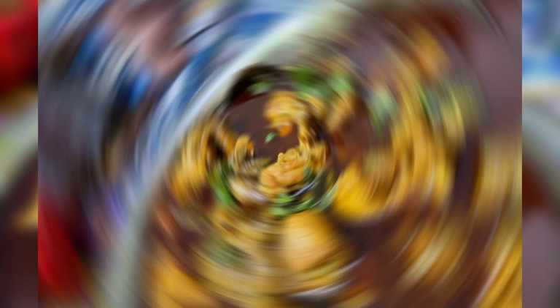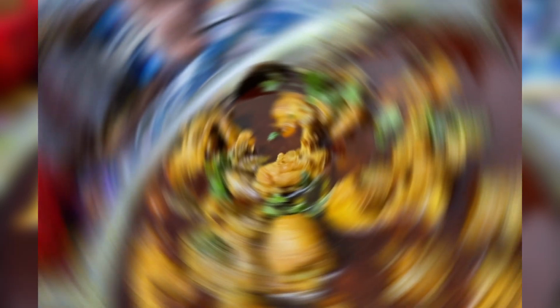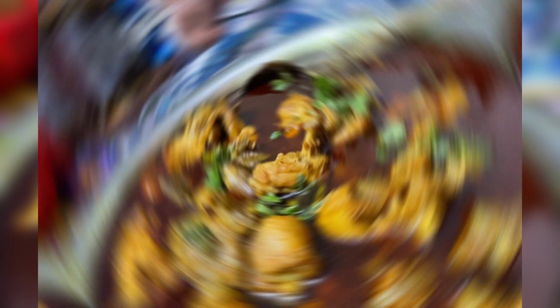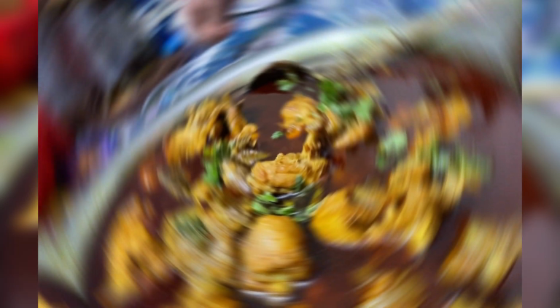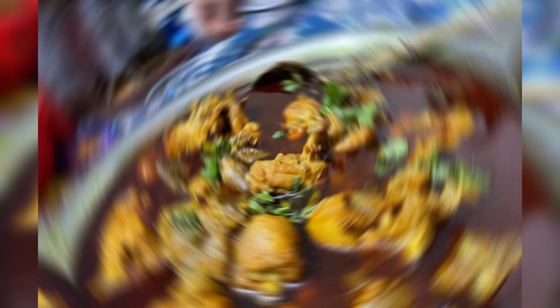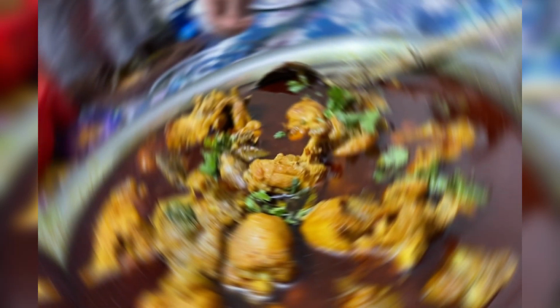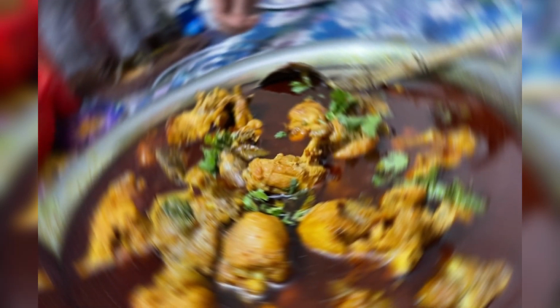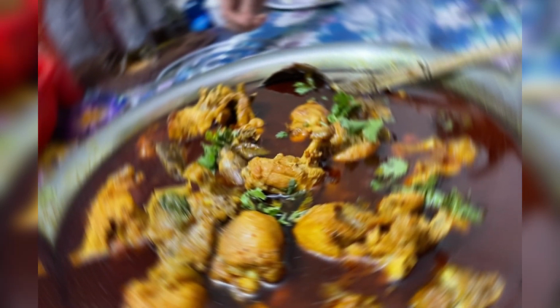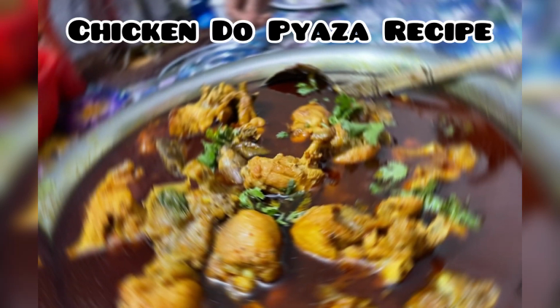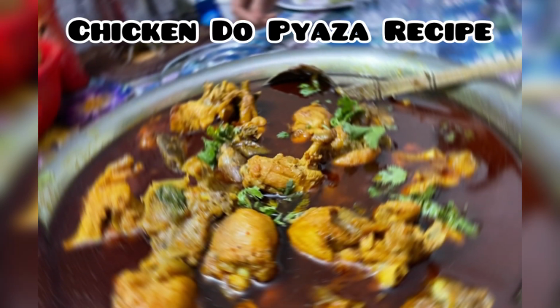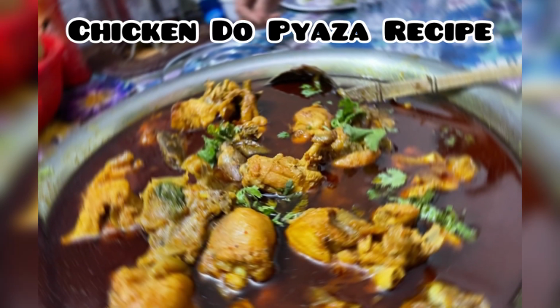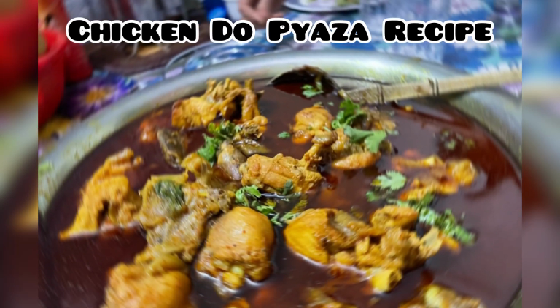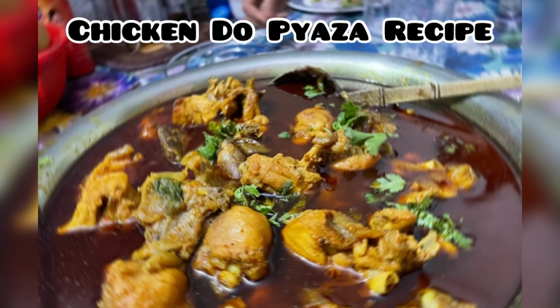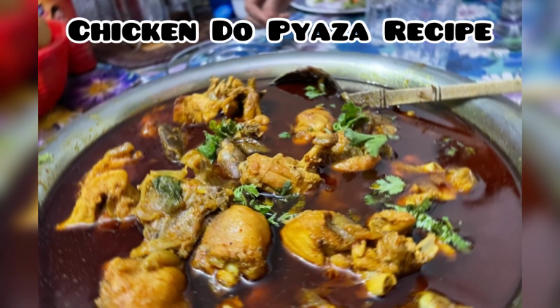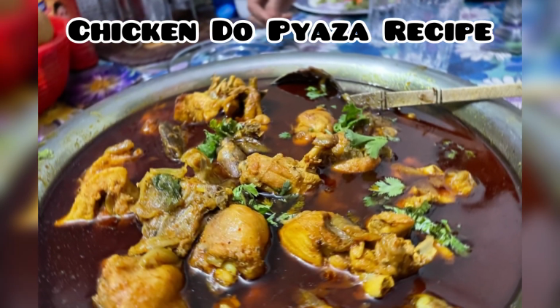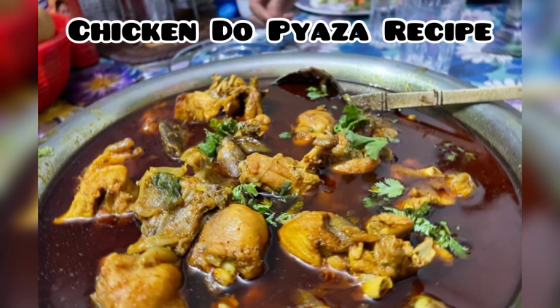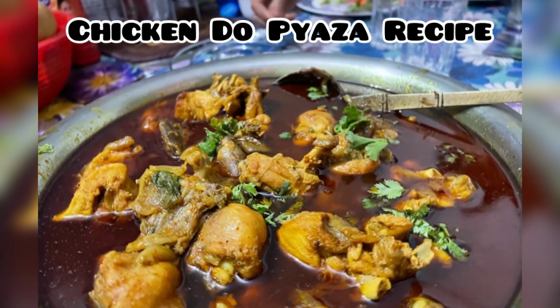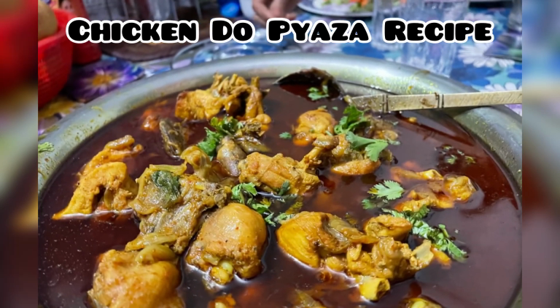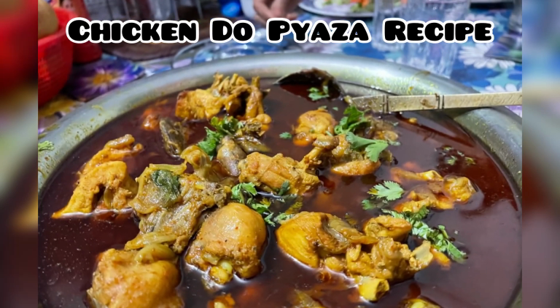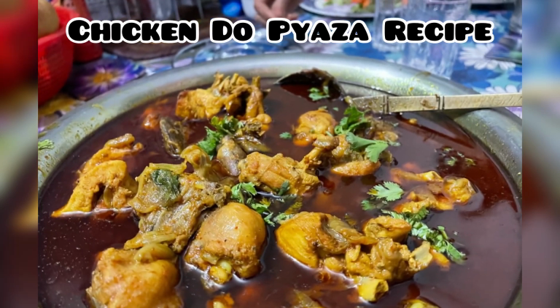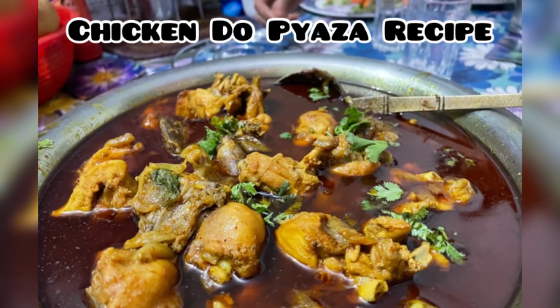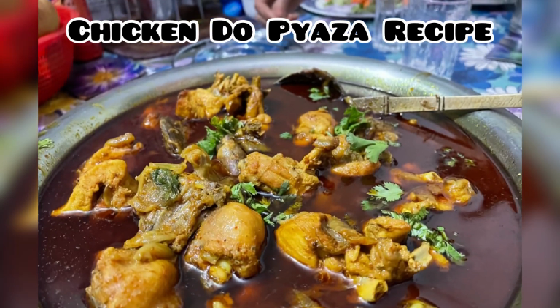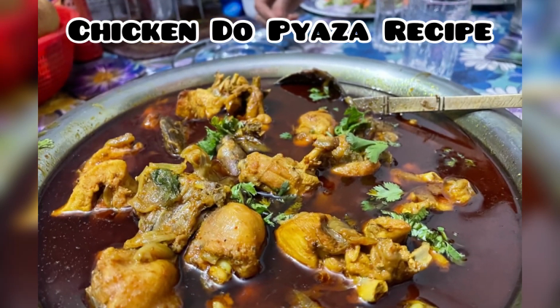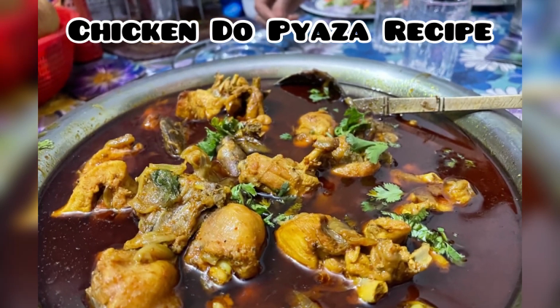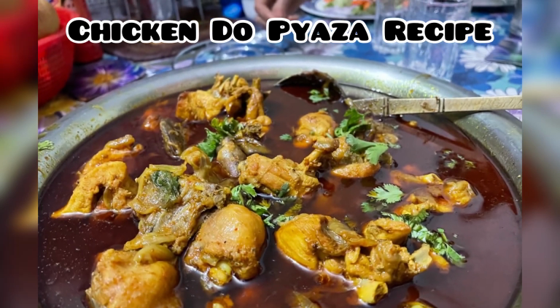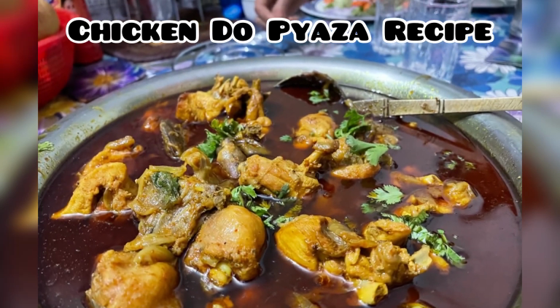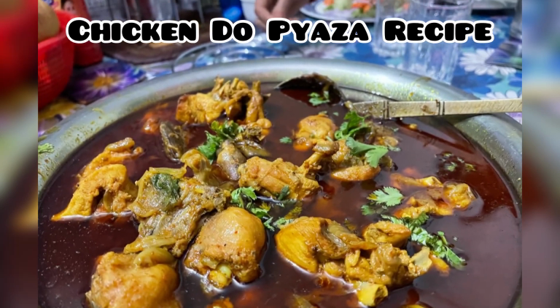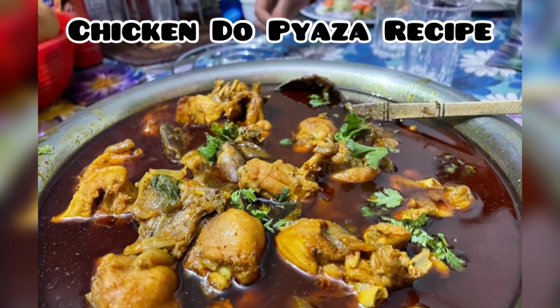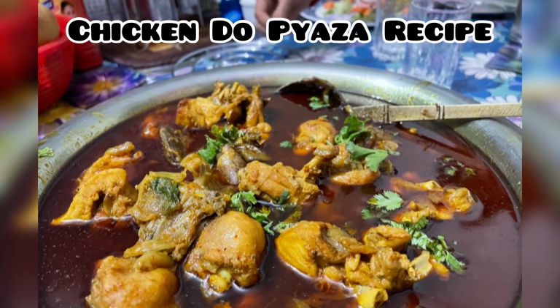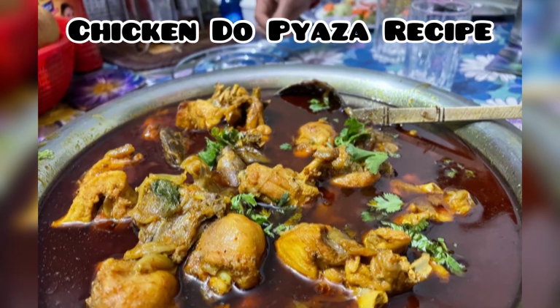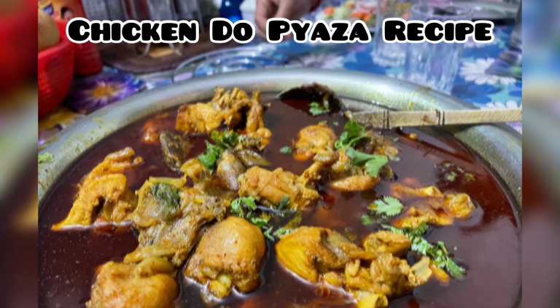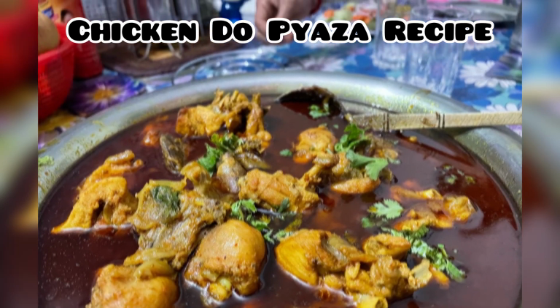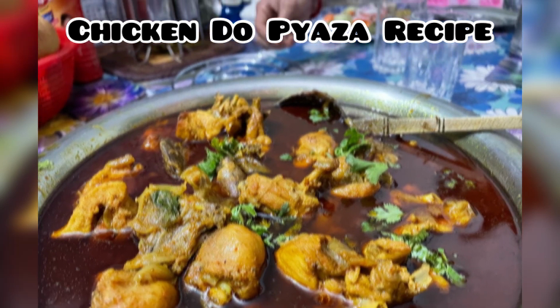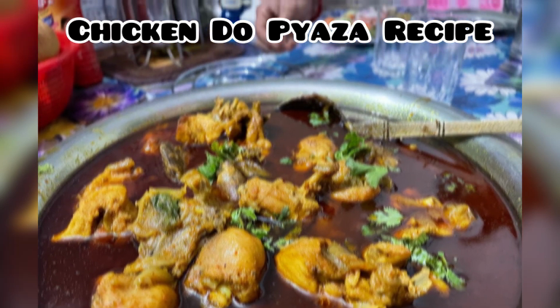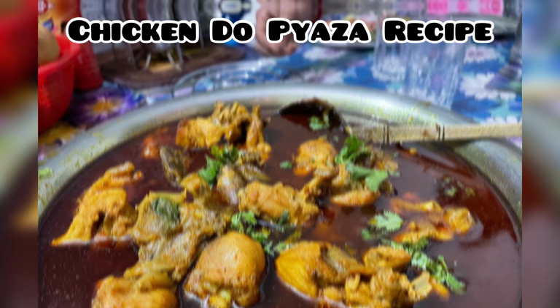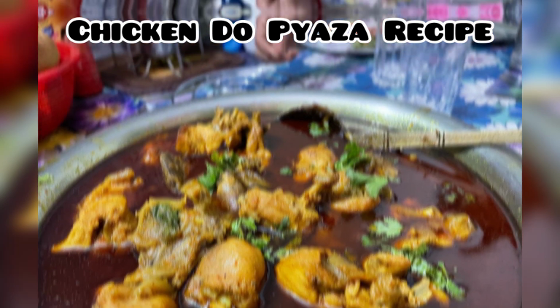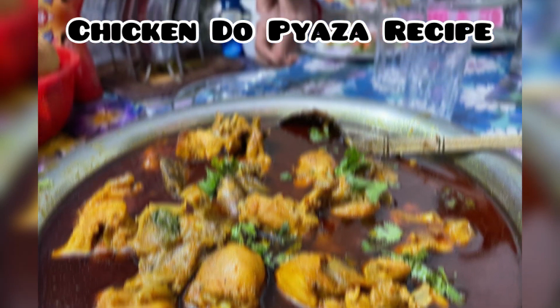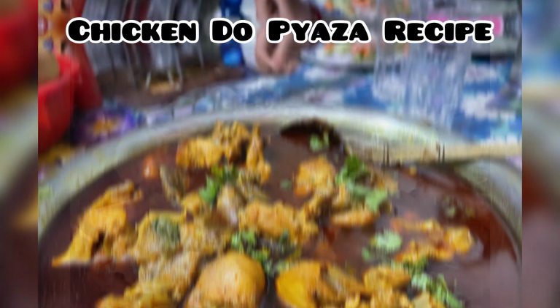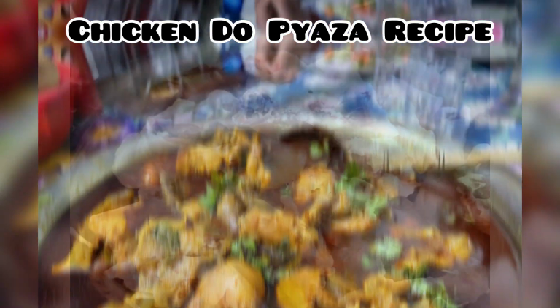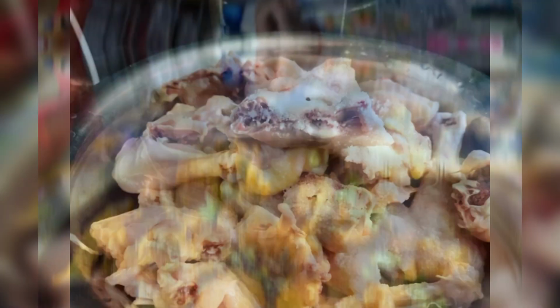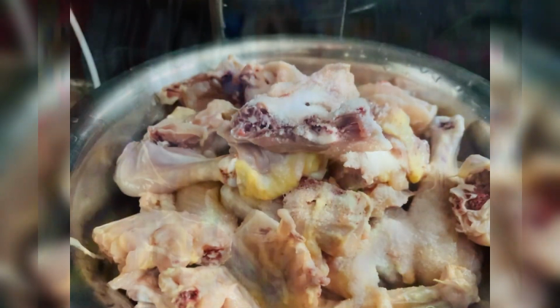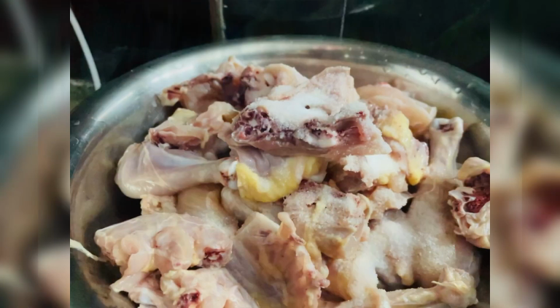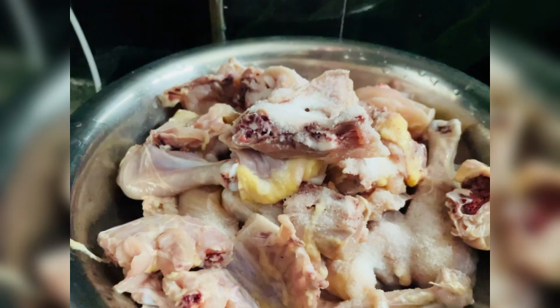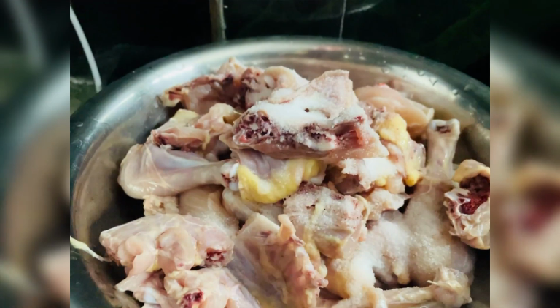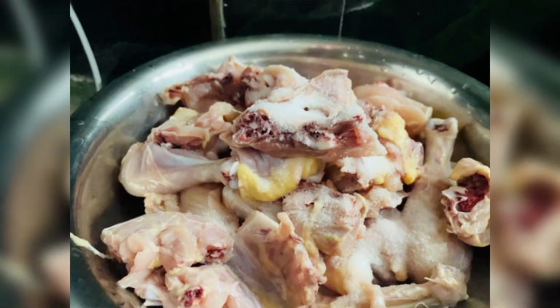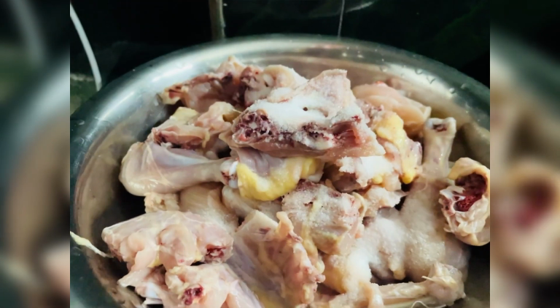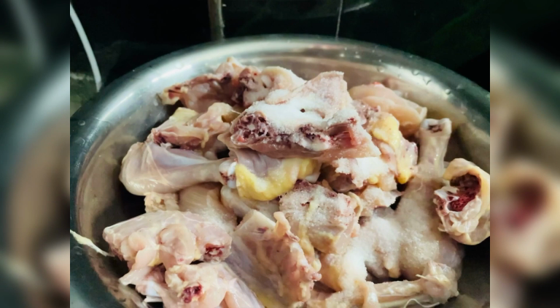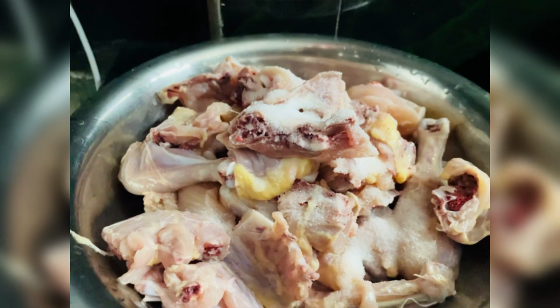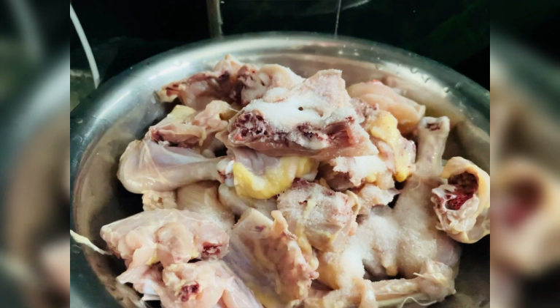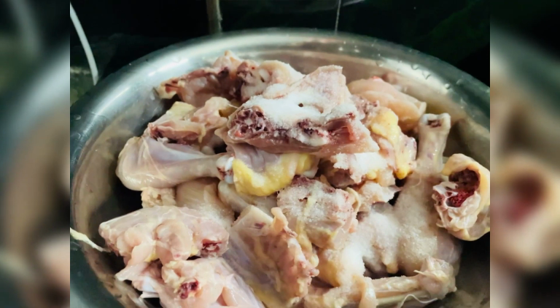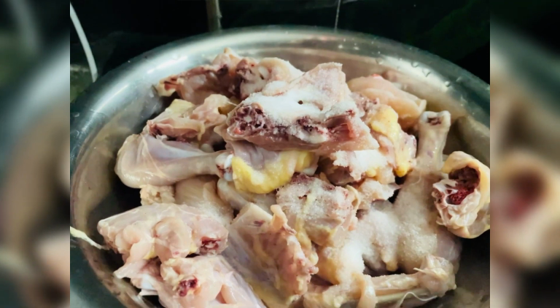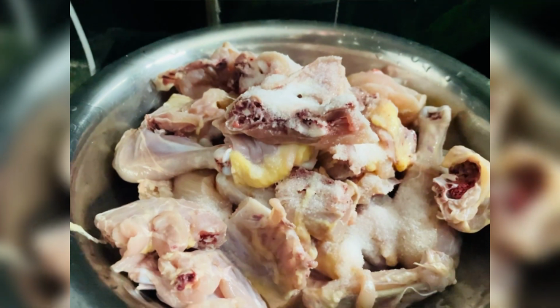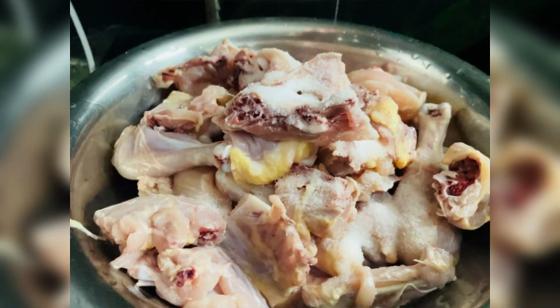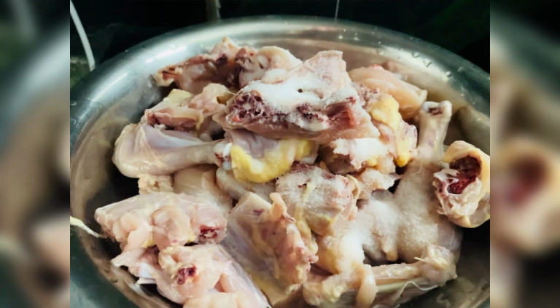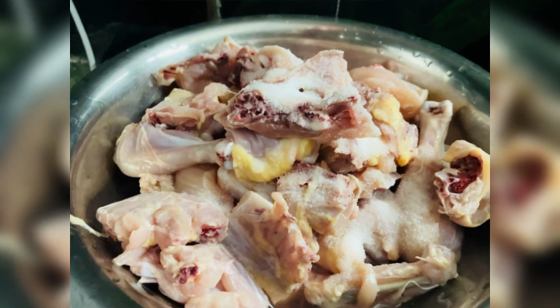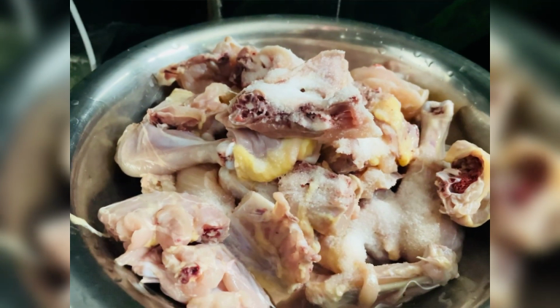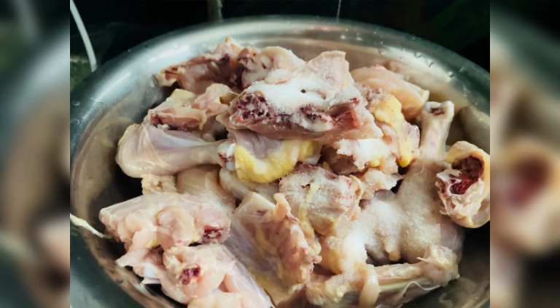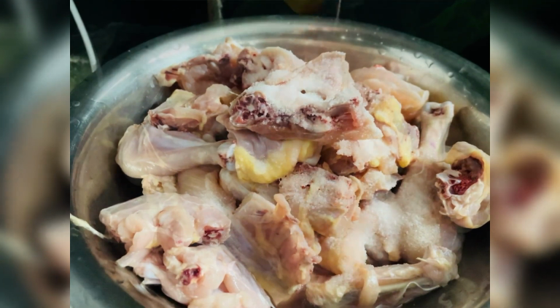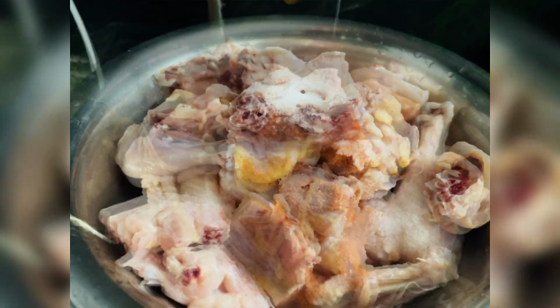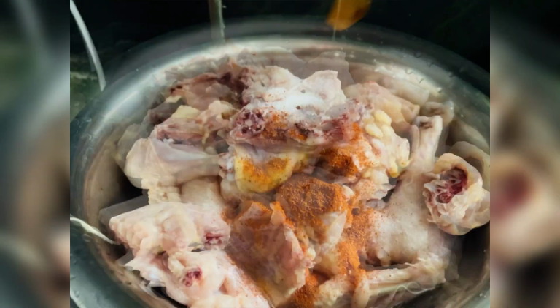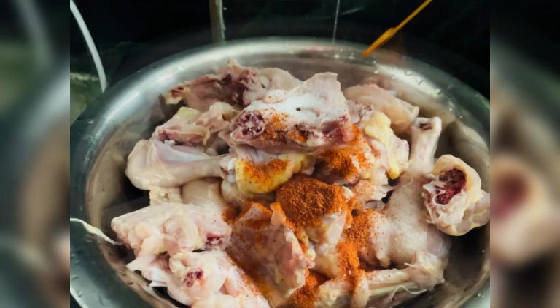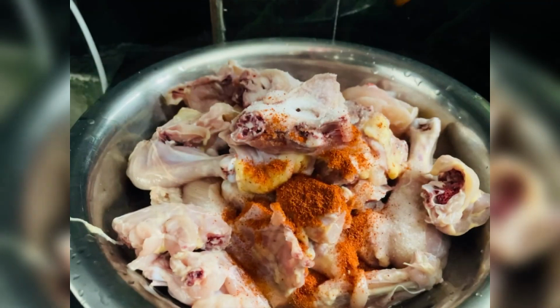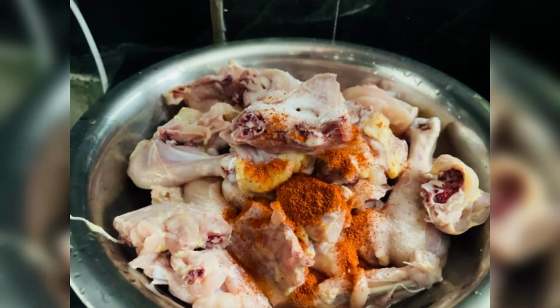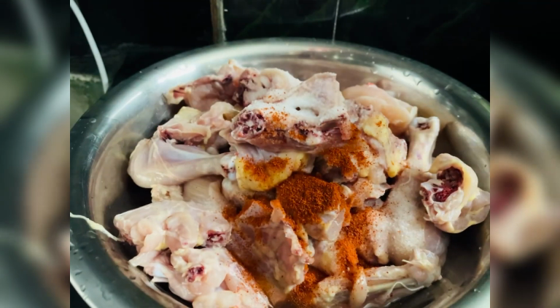Hello guys, how are you guys? Today I am going to share the recipe with you. So let's get started. I washed the chicken well and I added the spices.